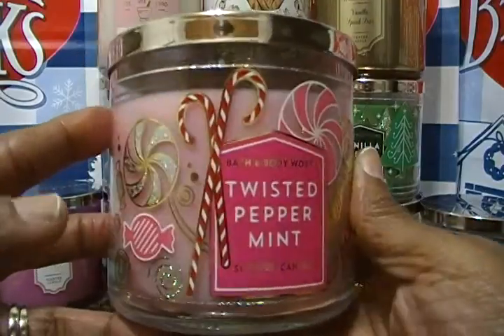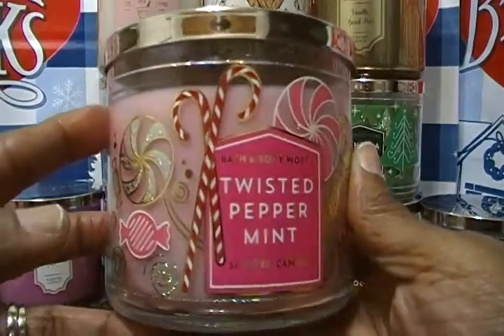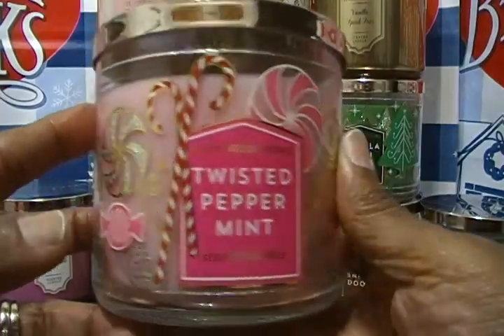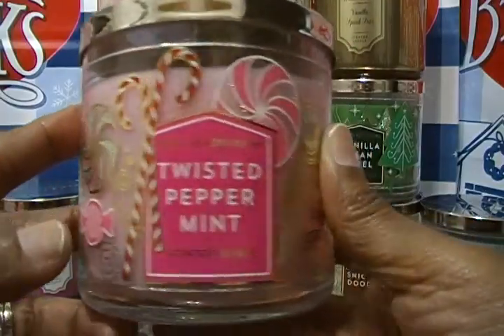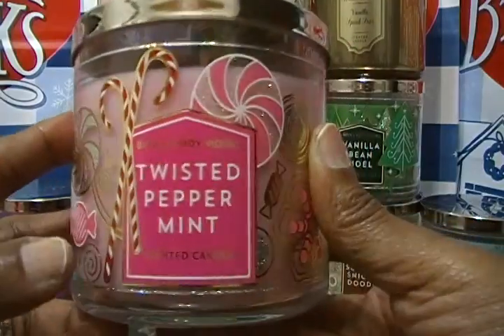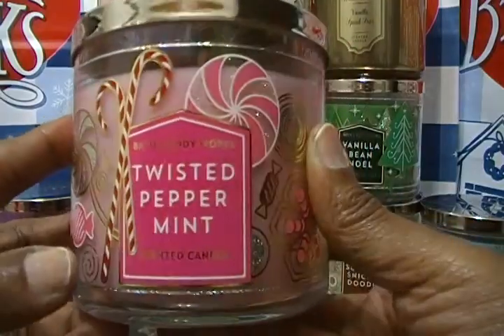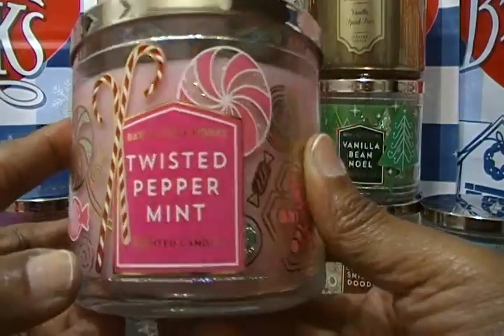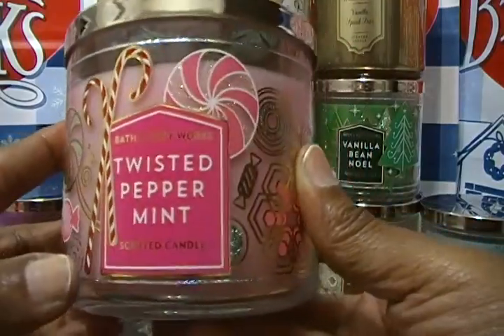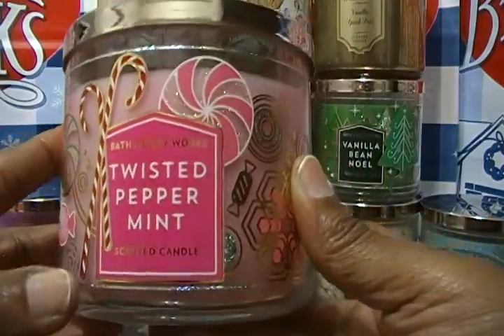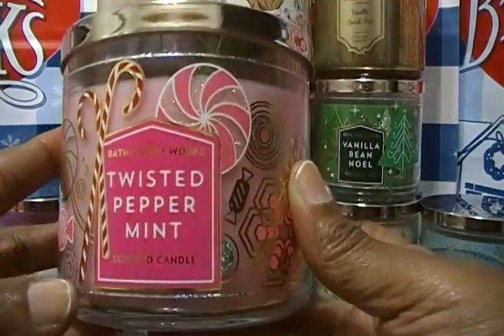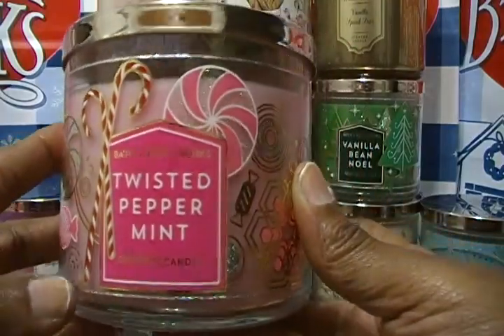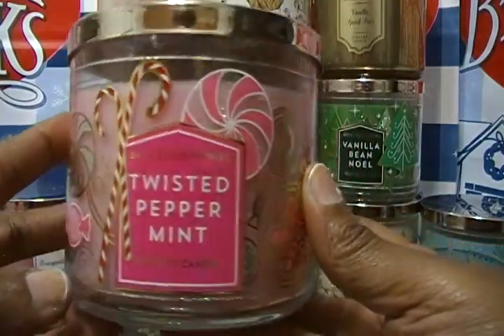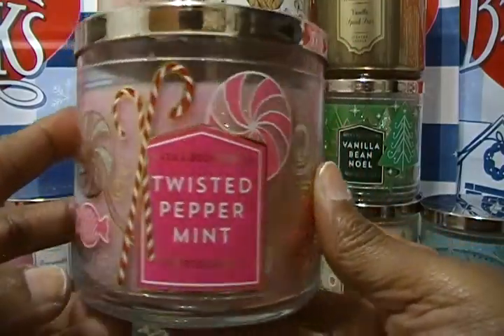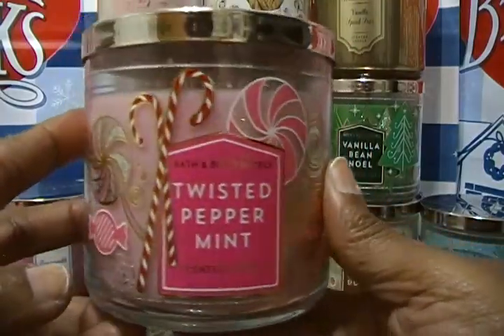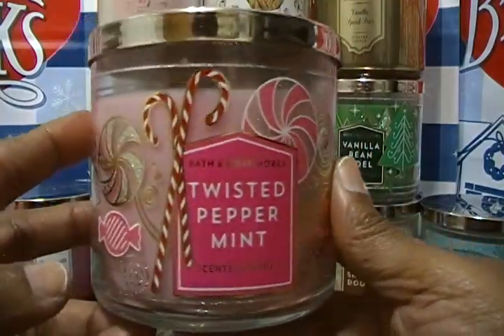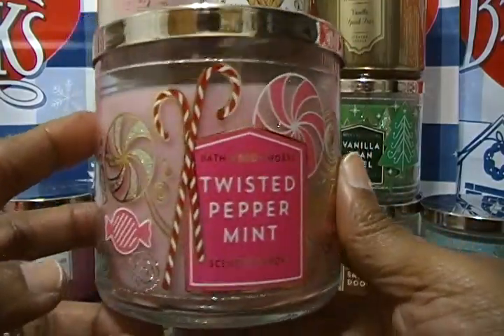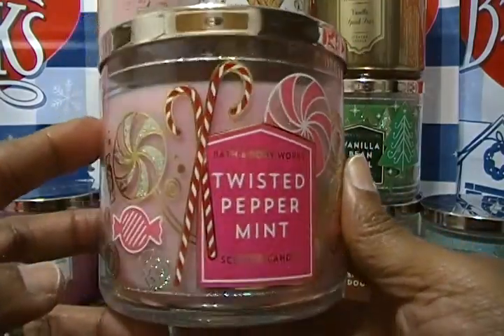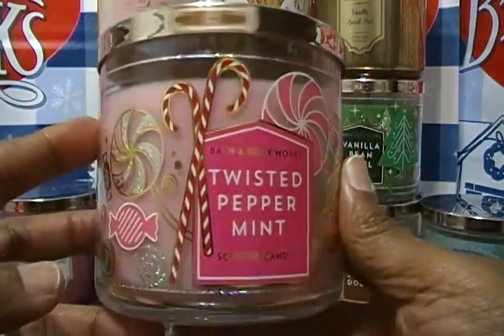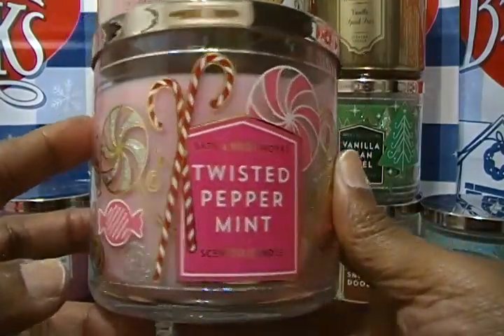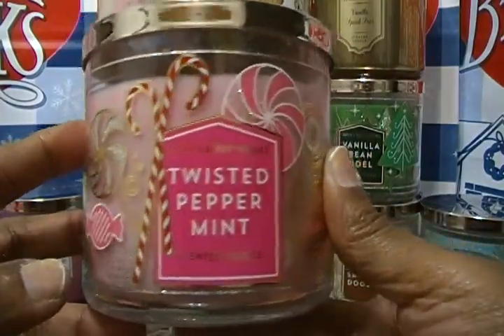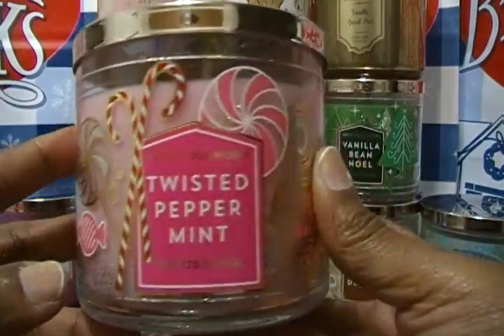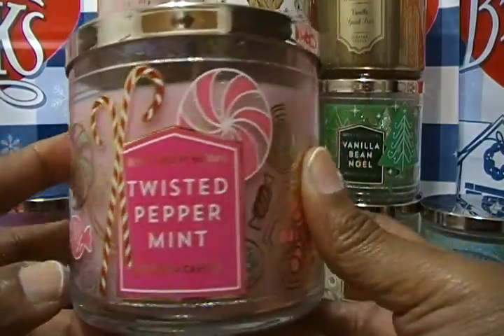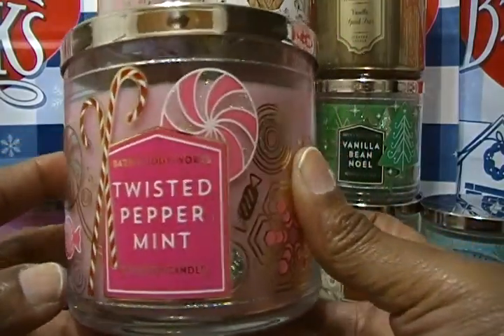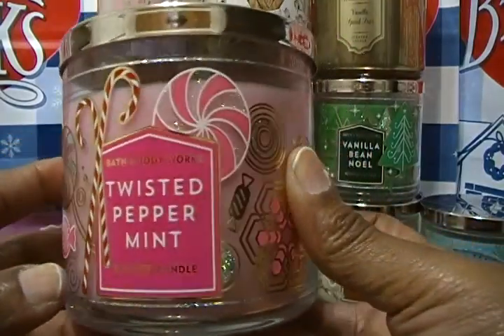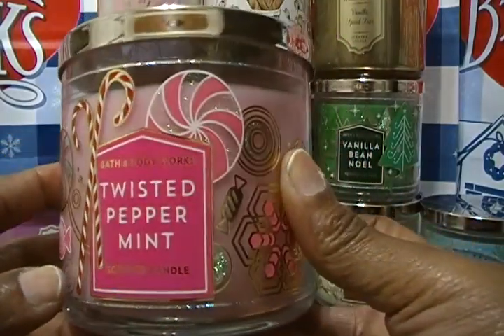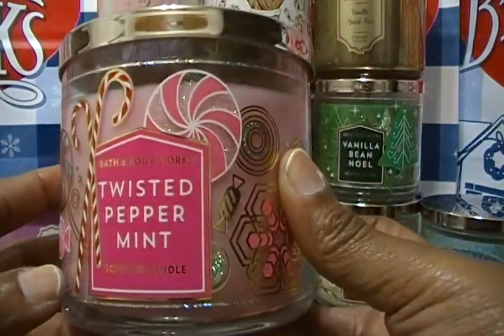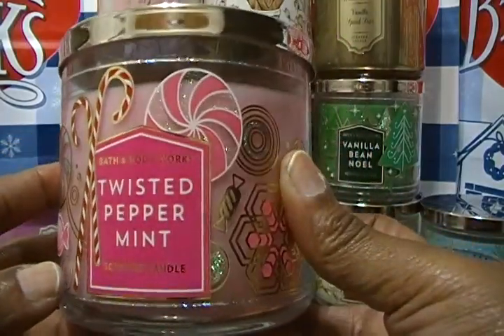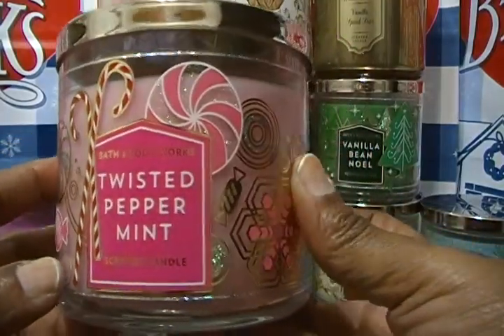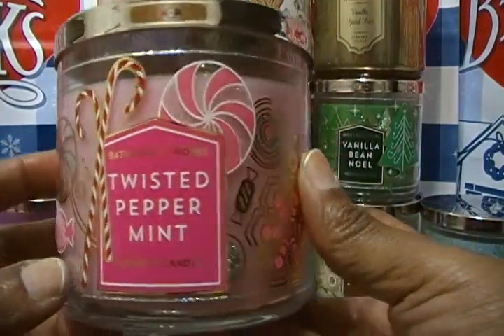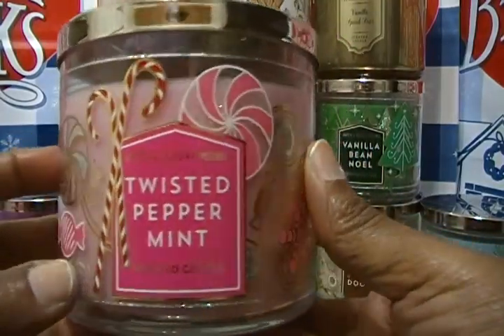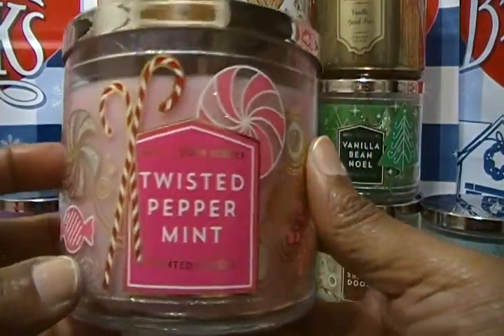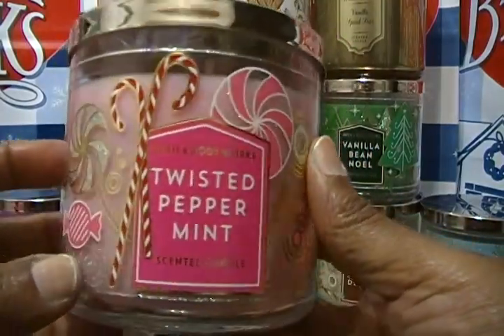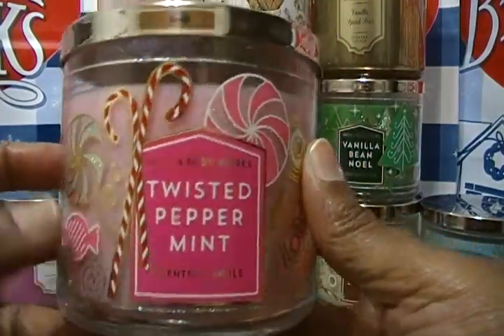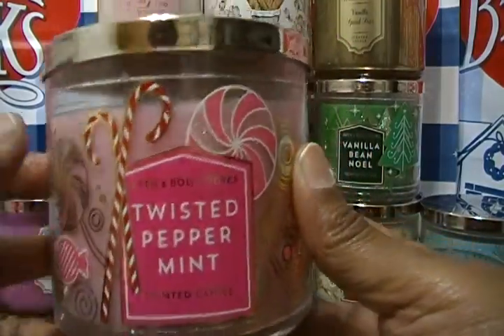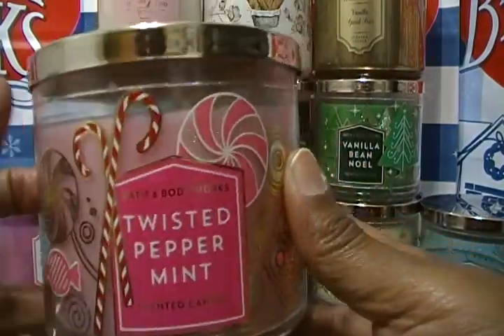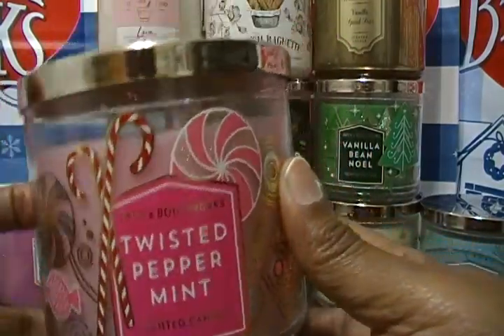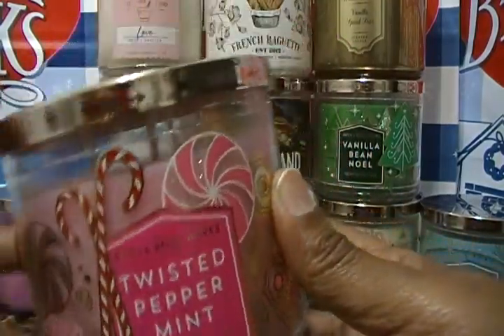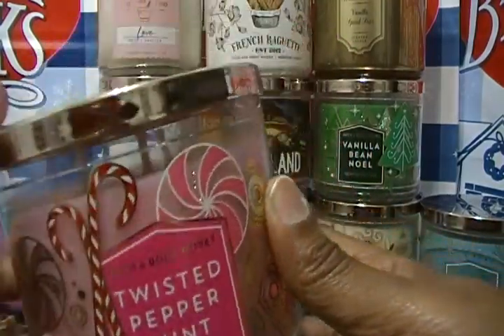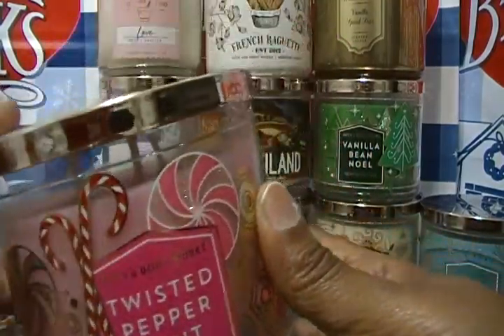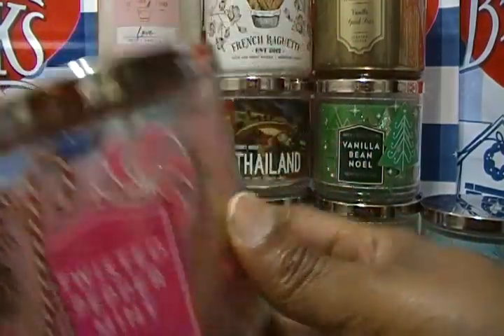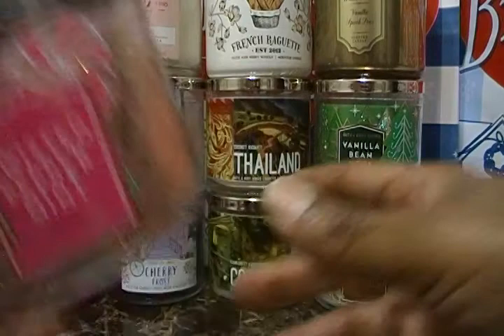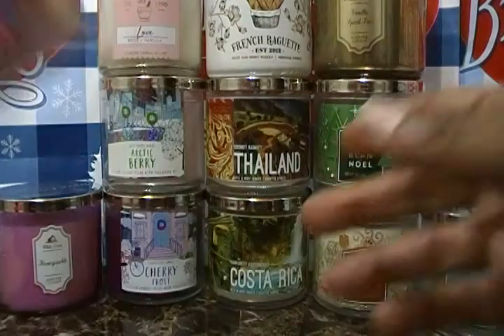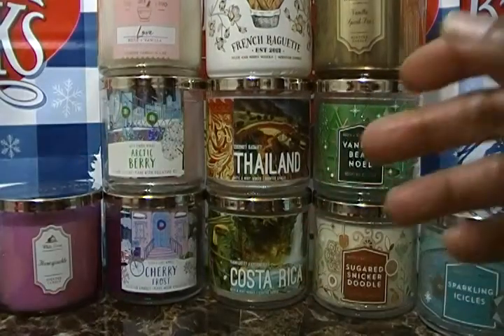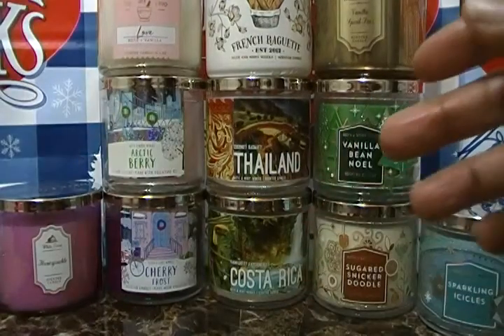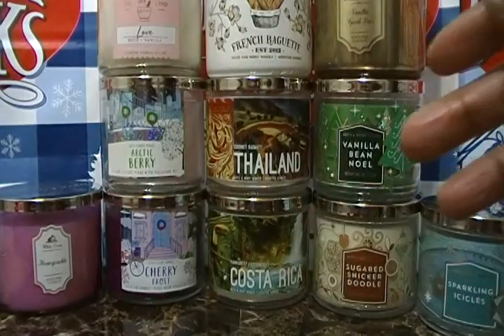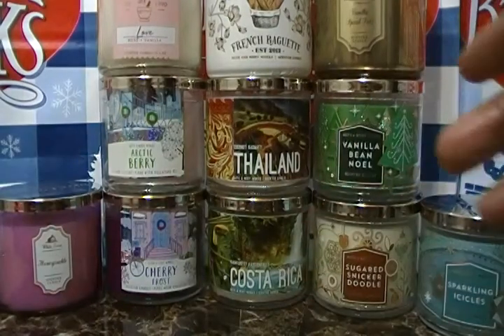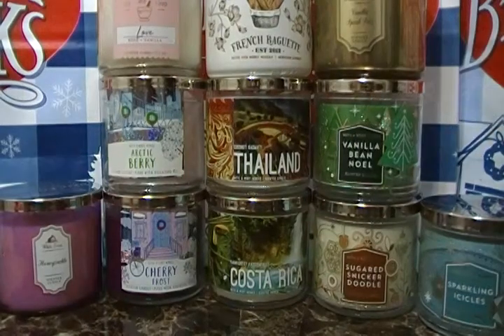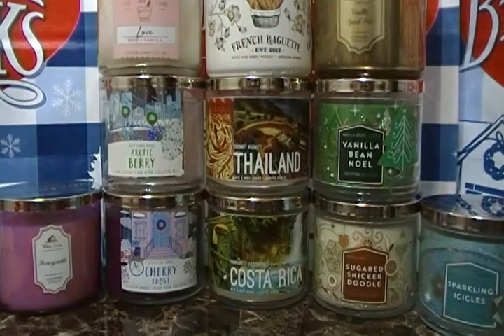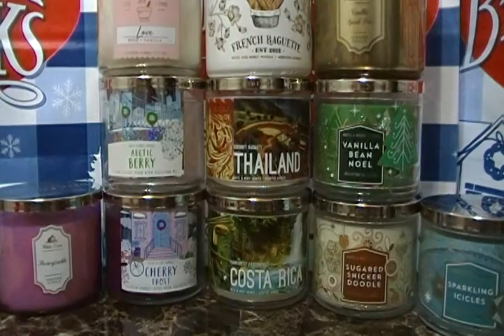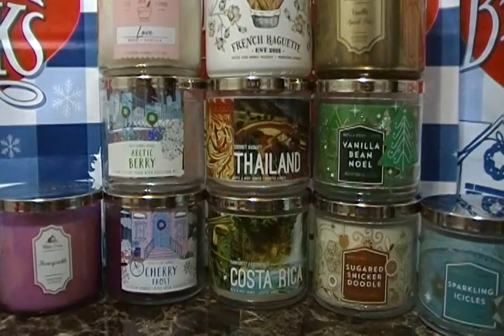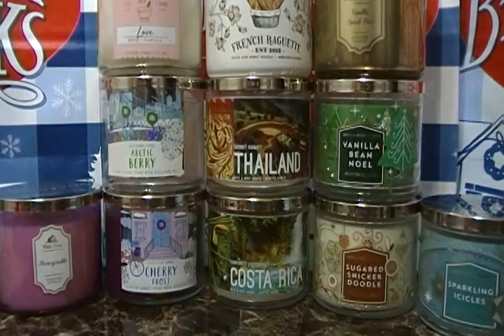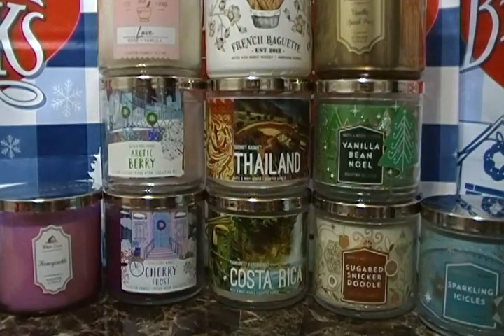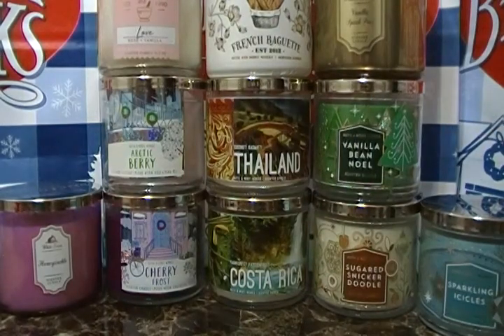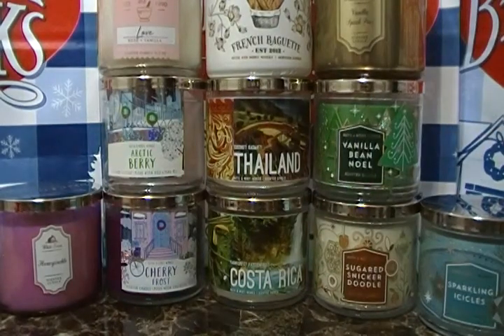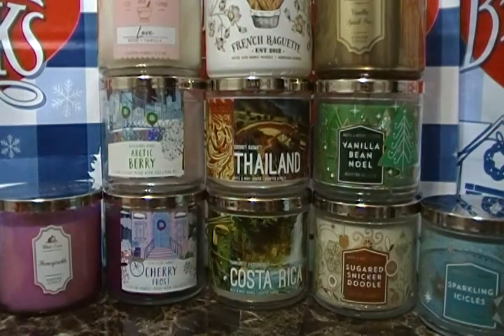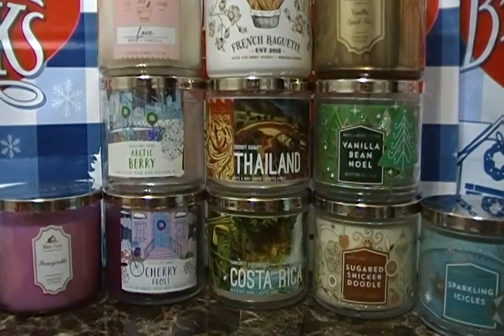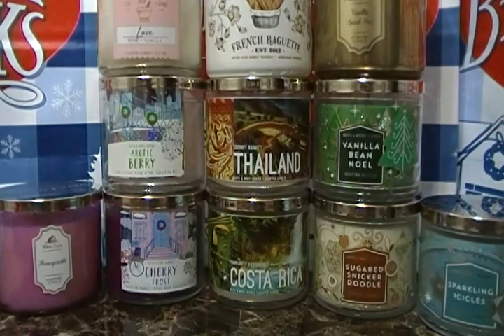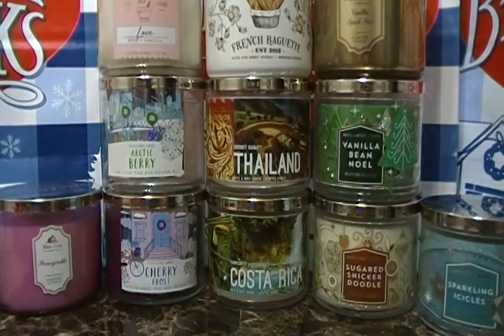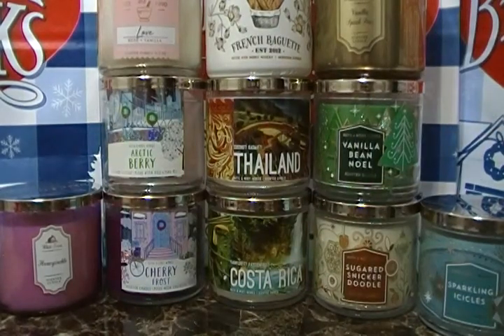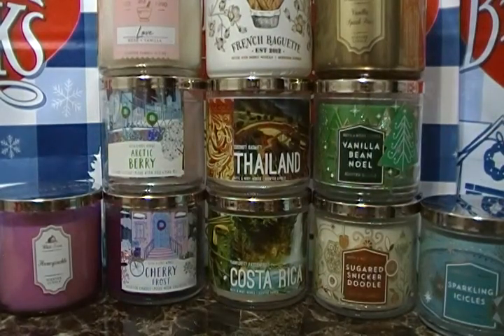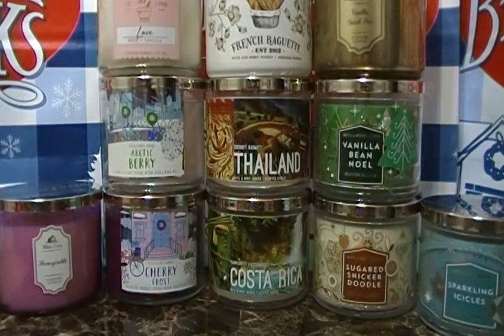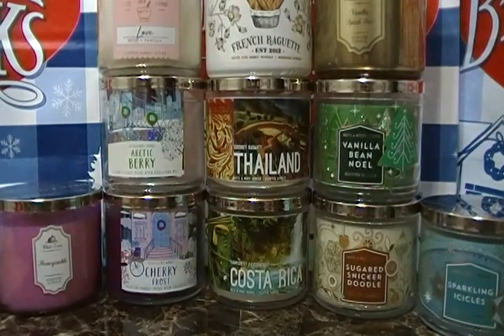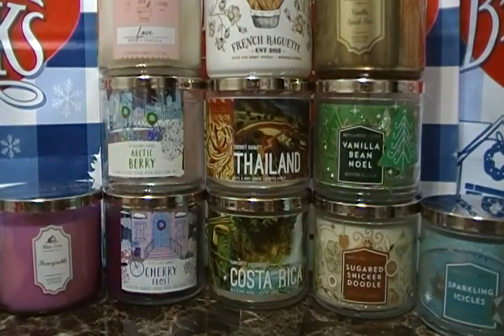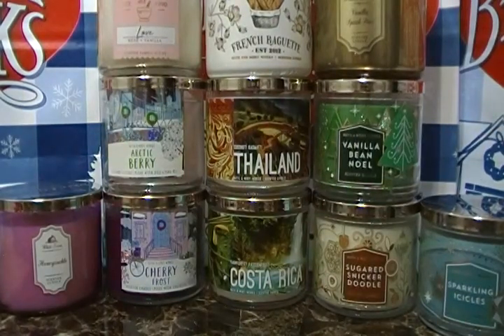My wife likes the color — she loves pink. And did I mention today's my birthday?